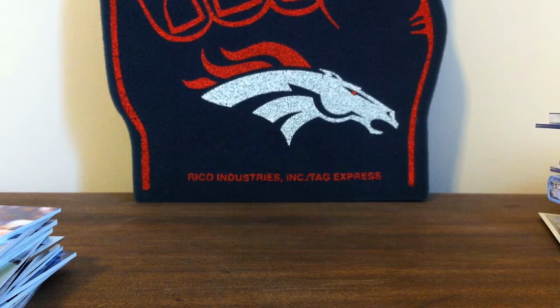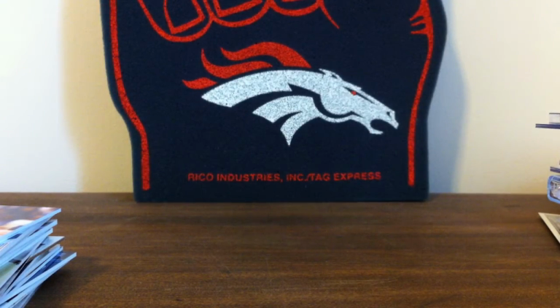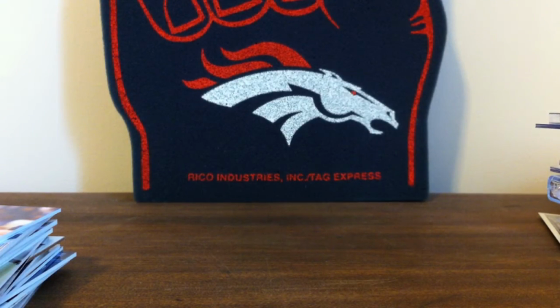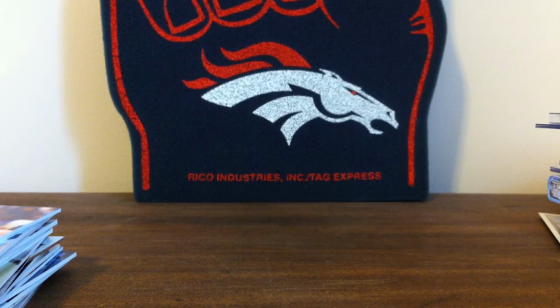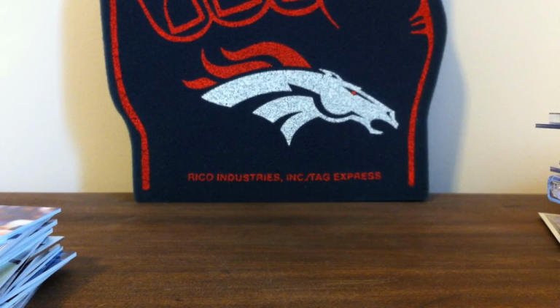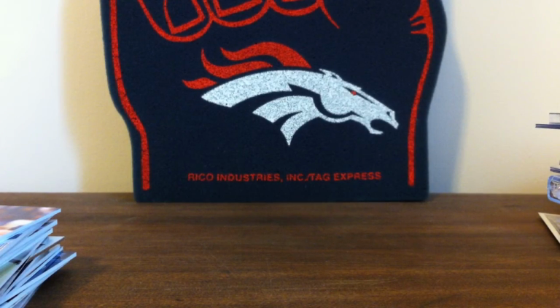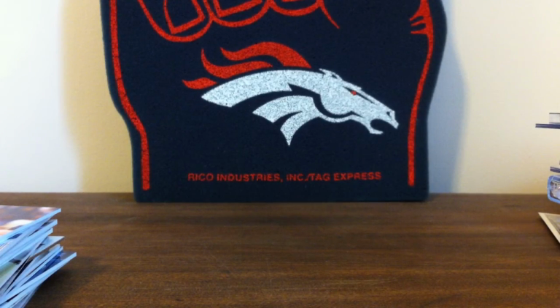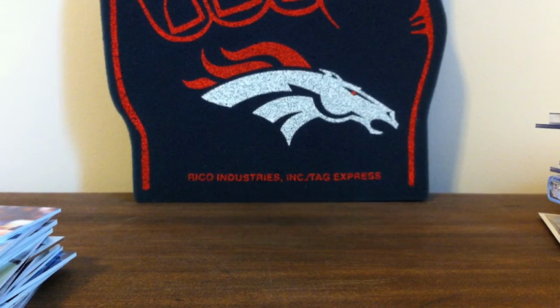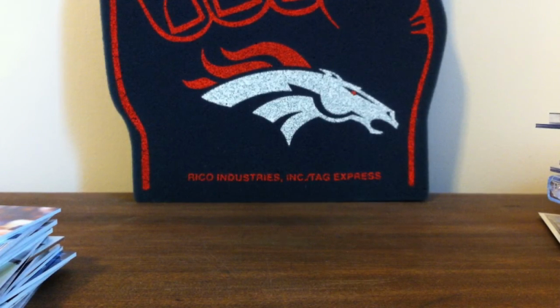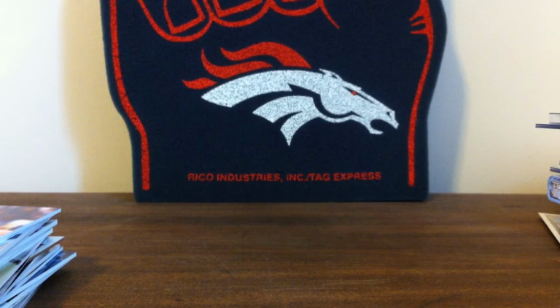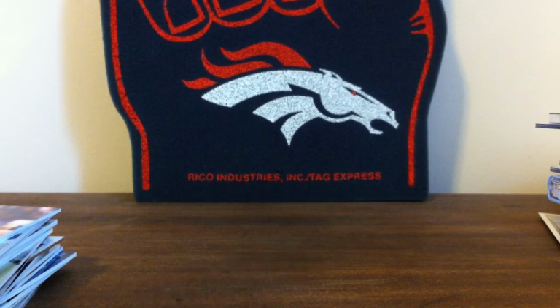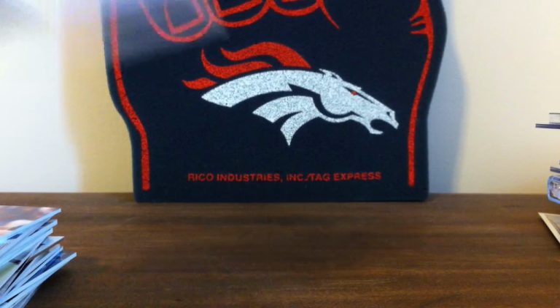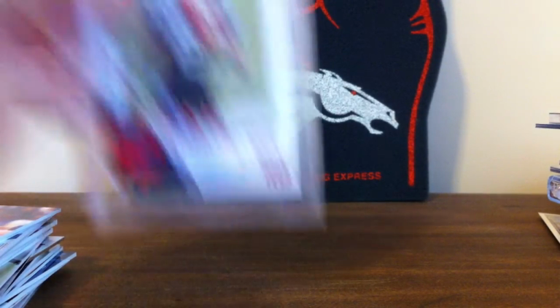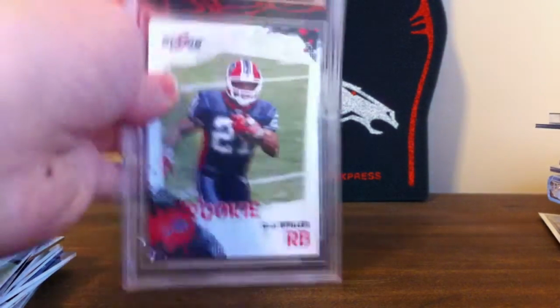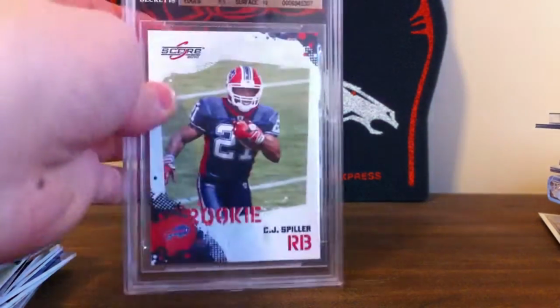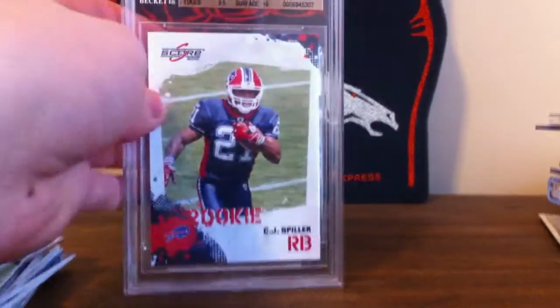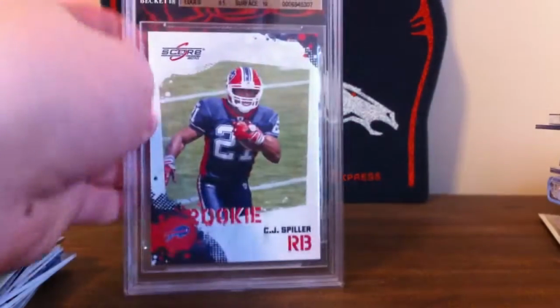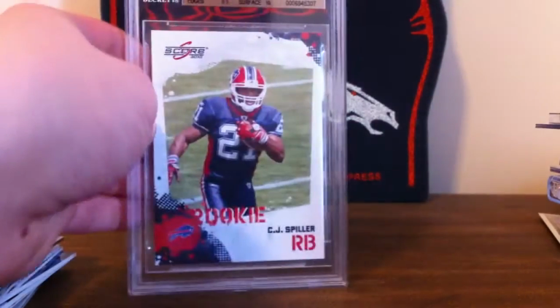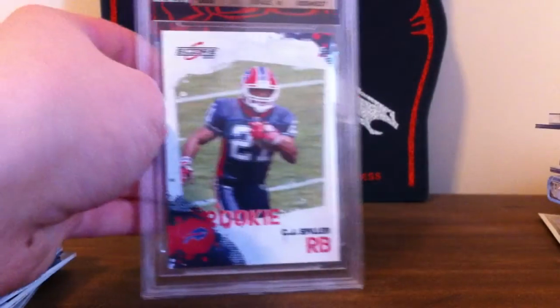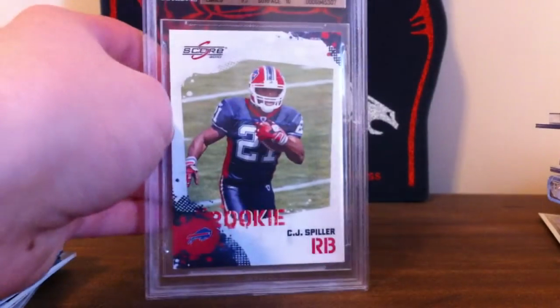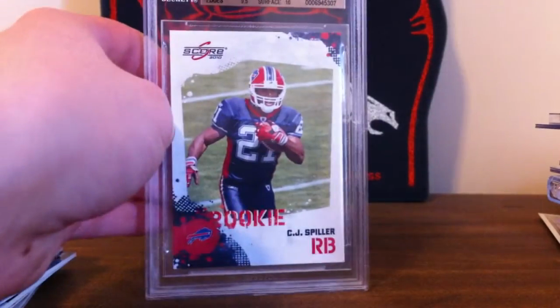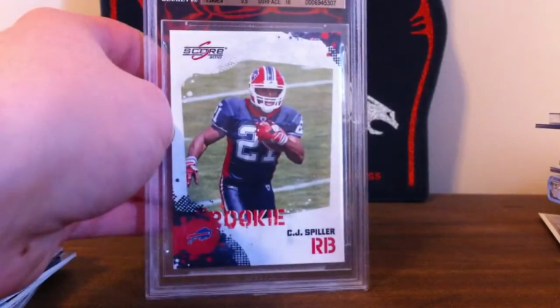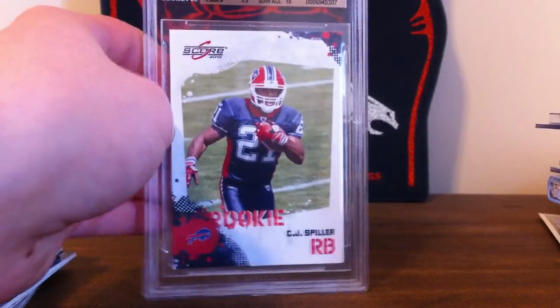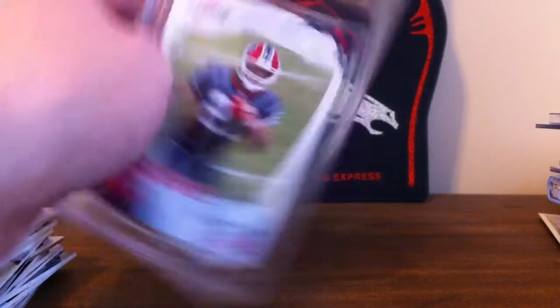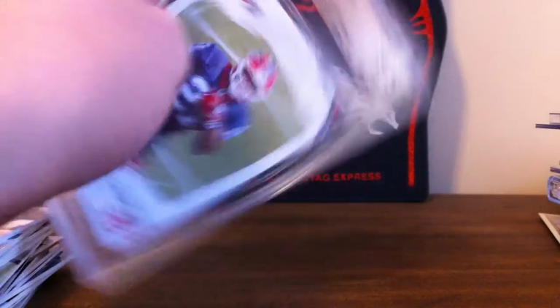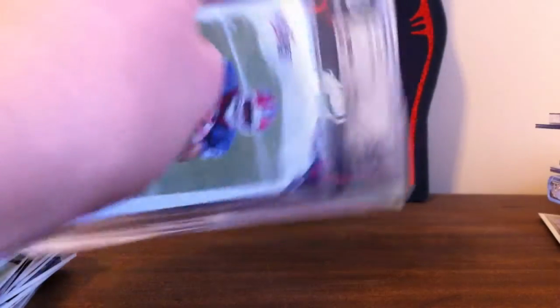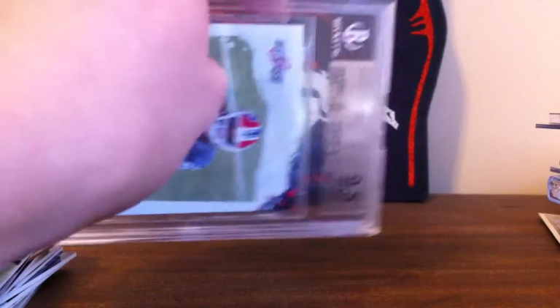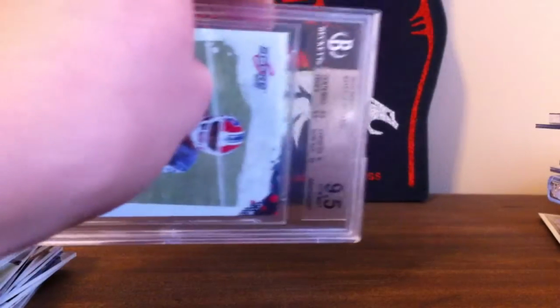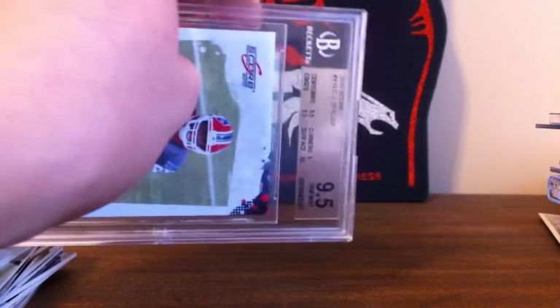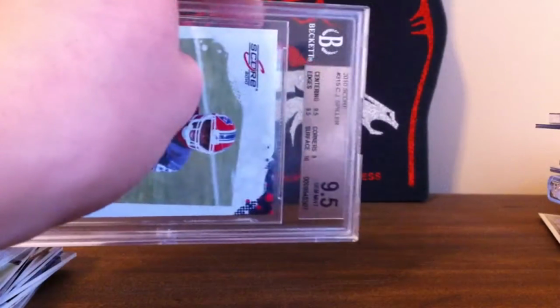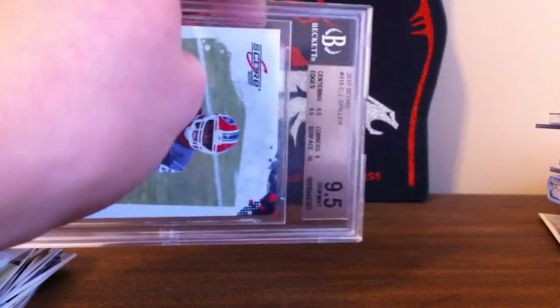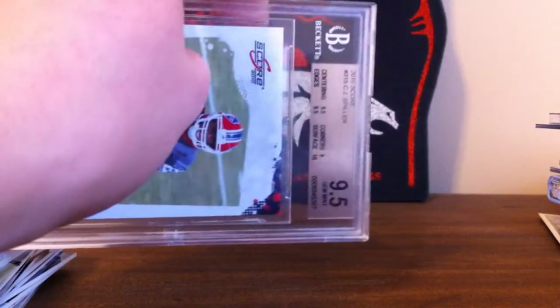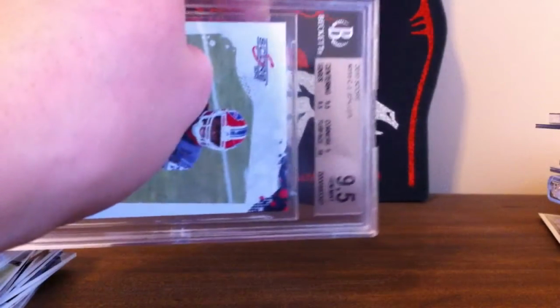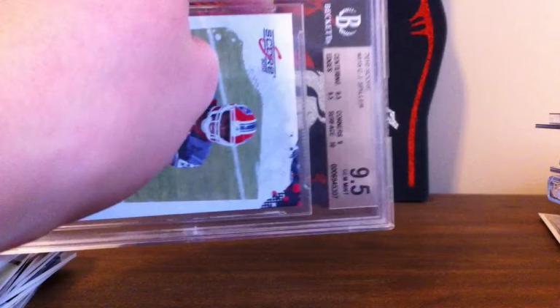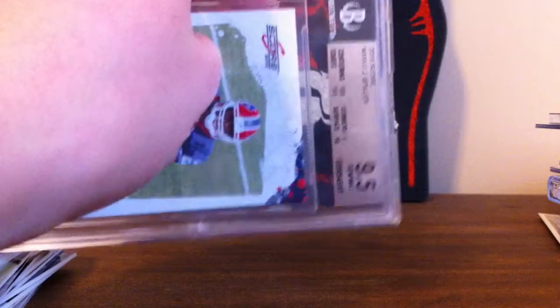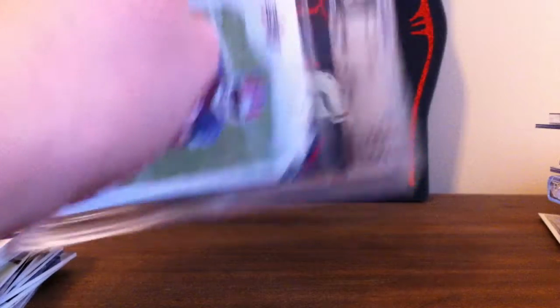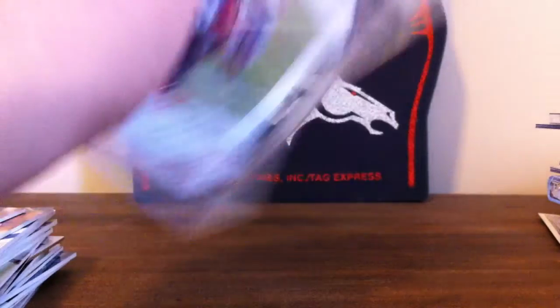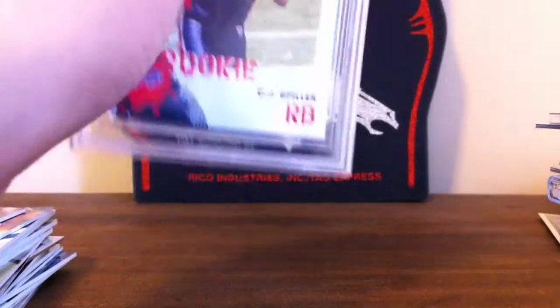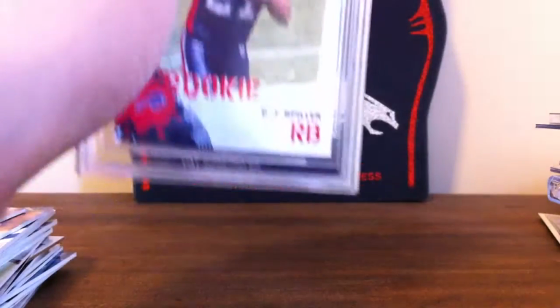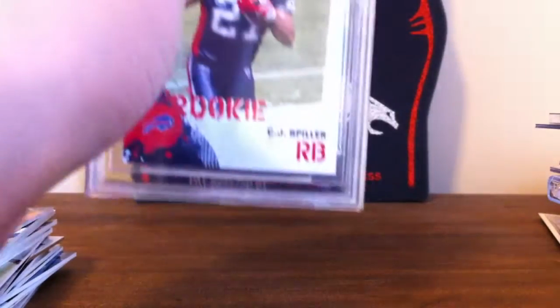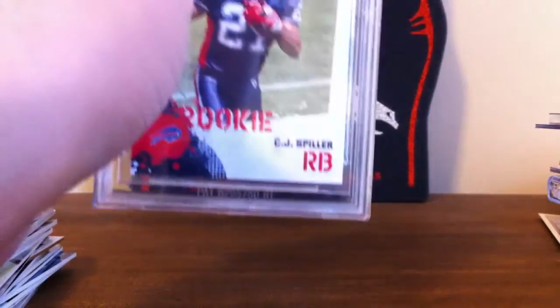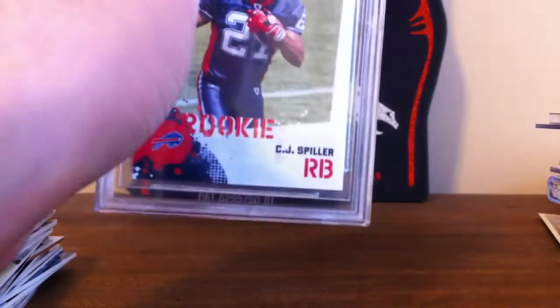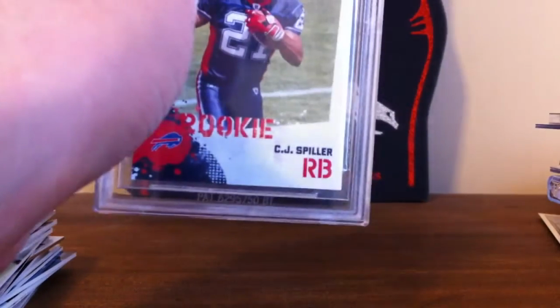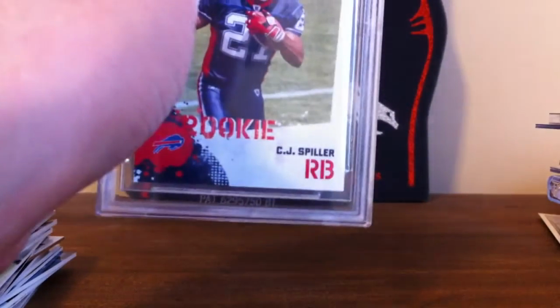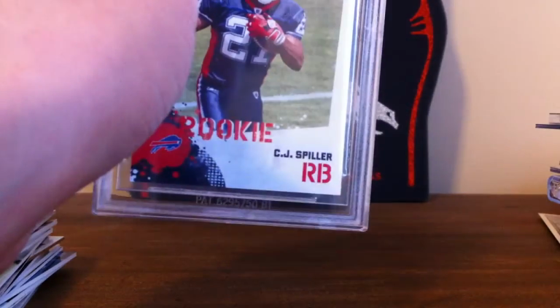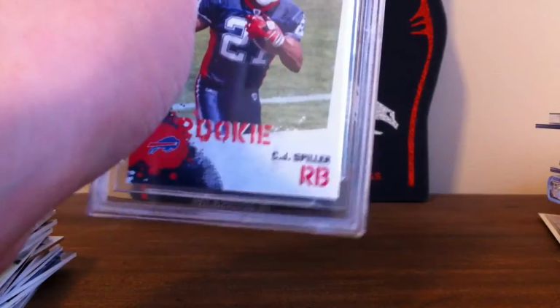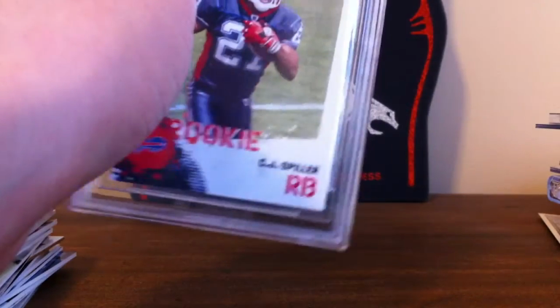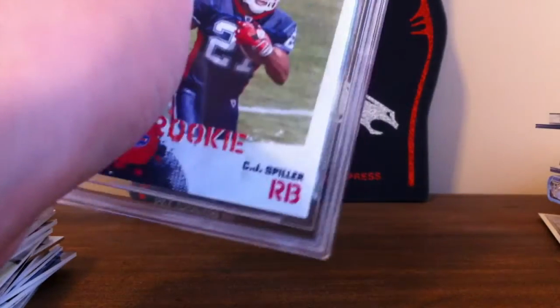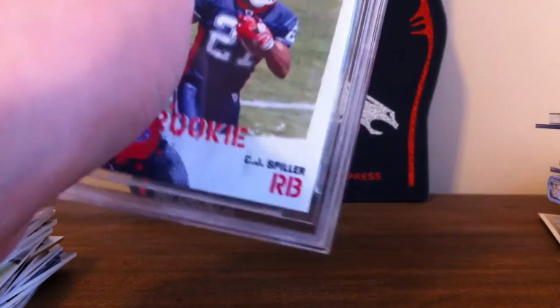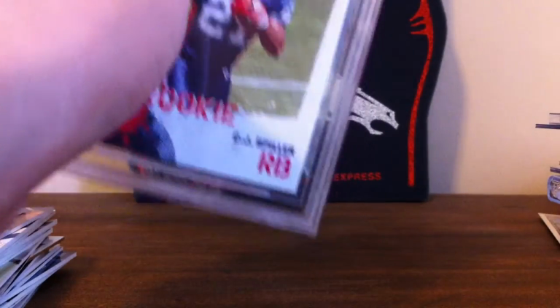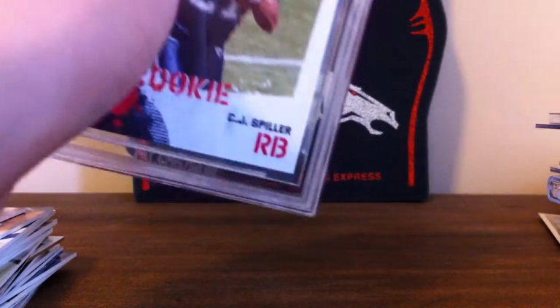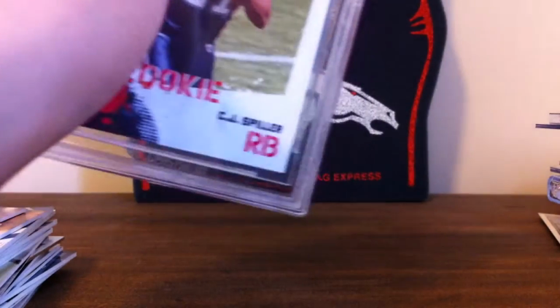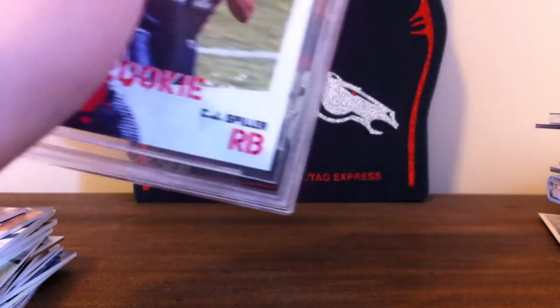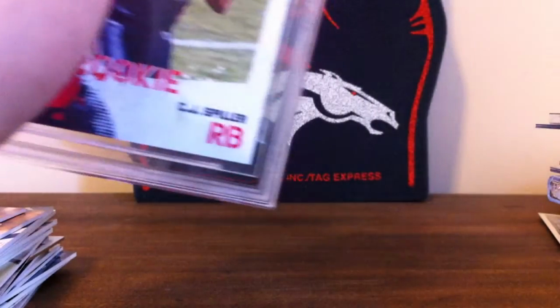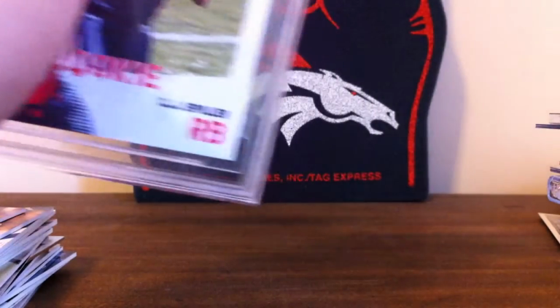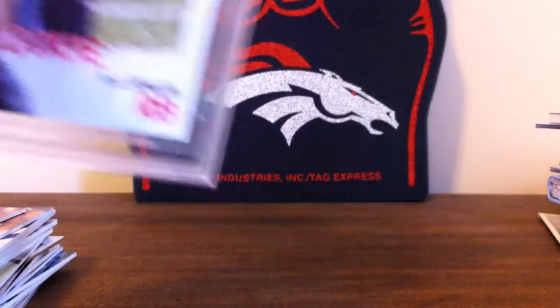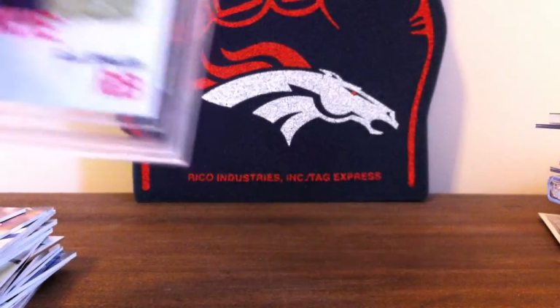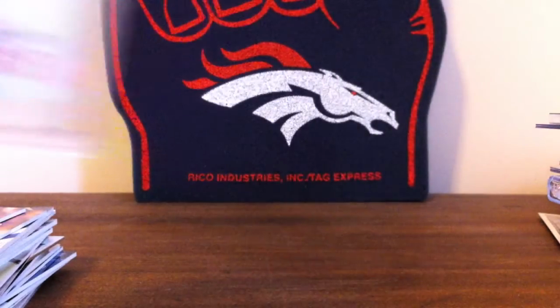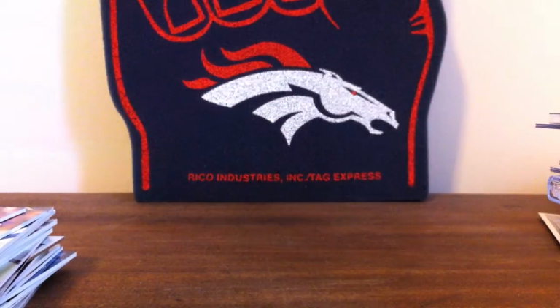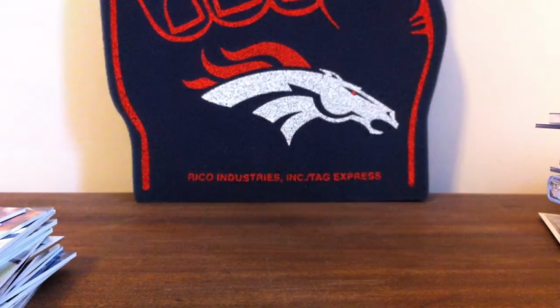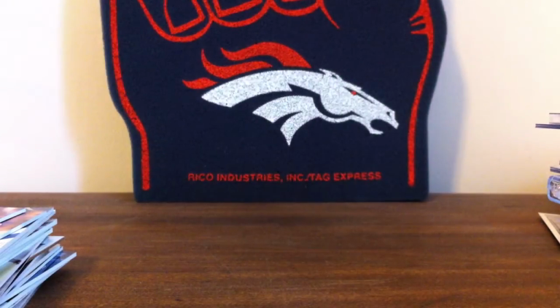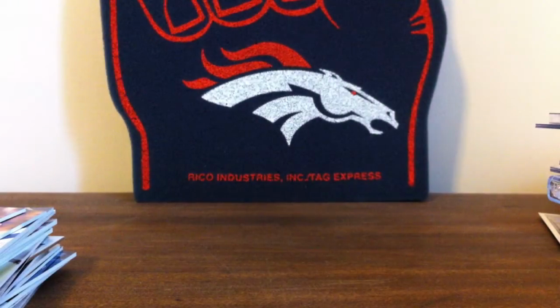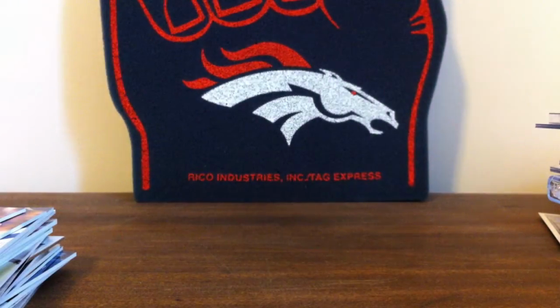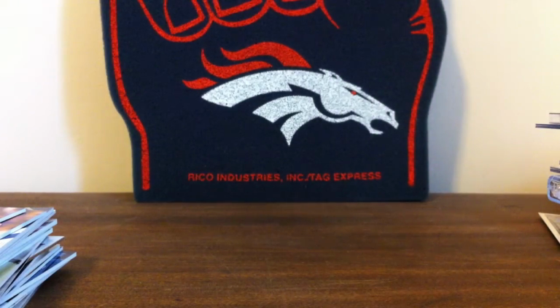And I do have one graded card. CJ Spiller, 9.5. Sub-grades: 9.5, 9.5, 9.5, 9.10.